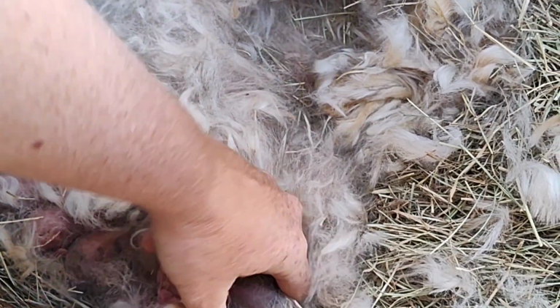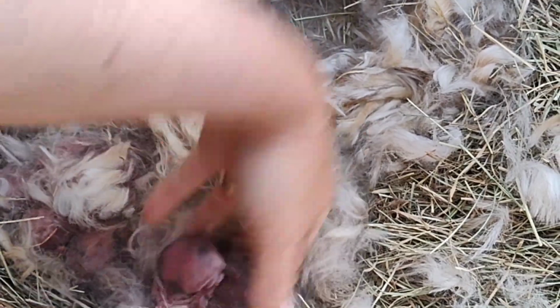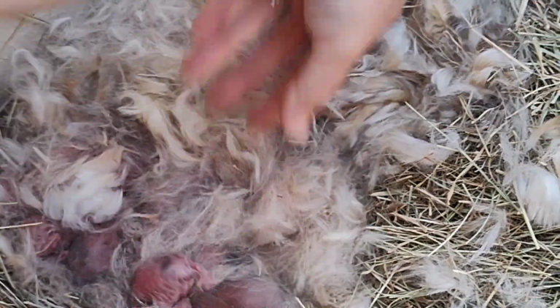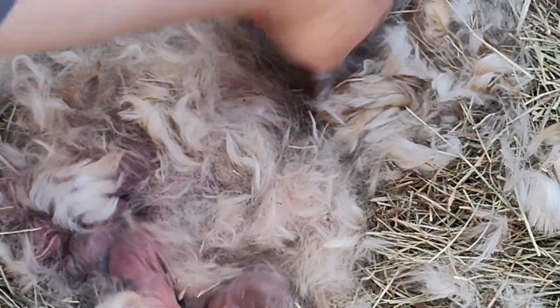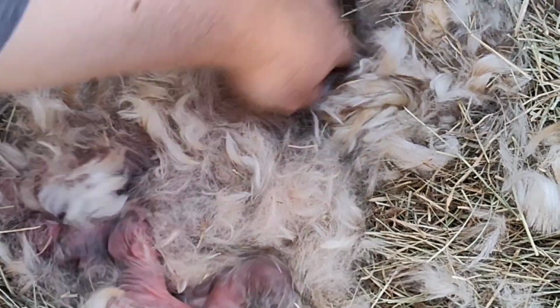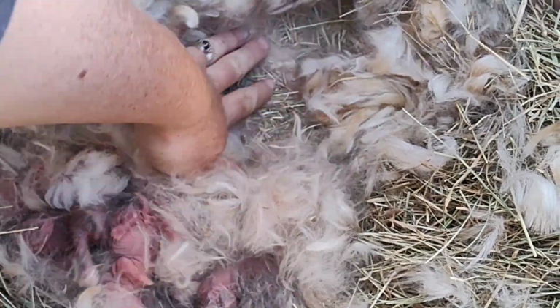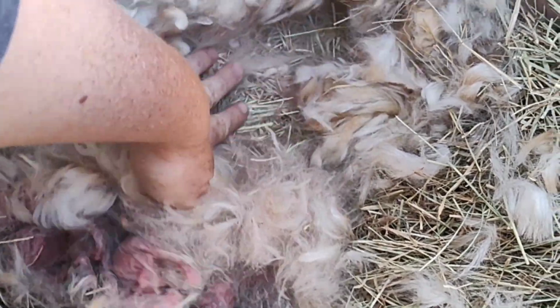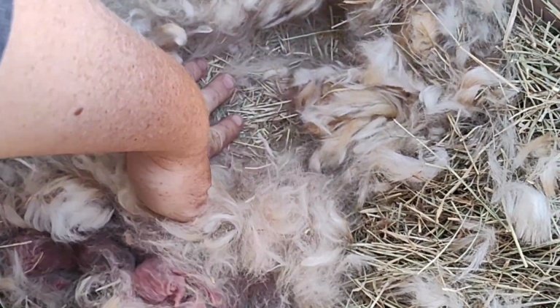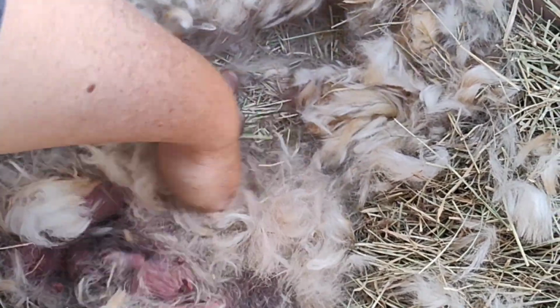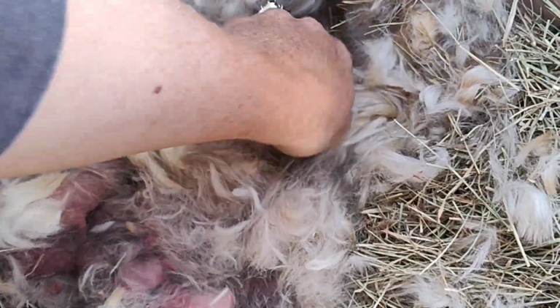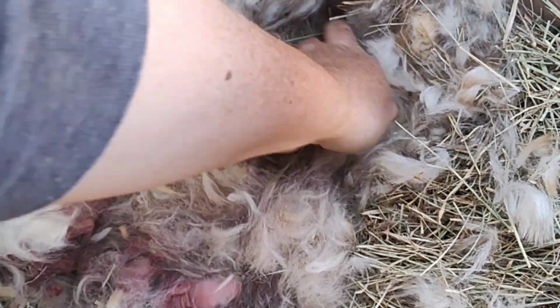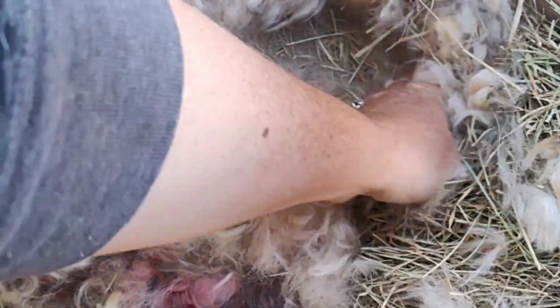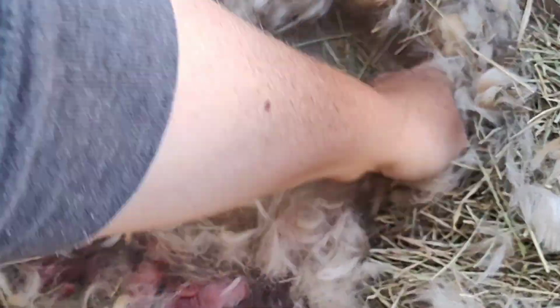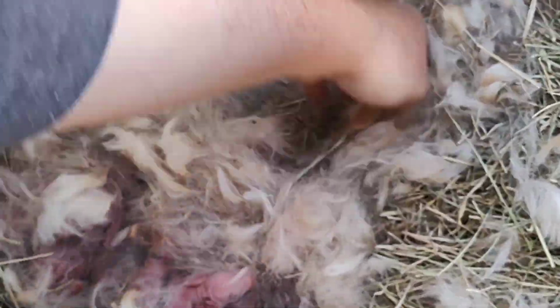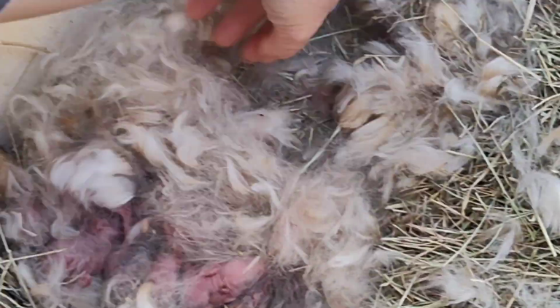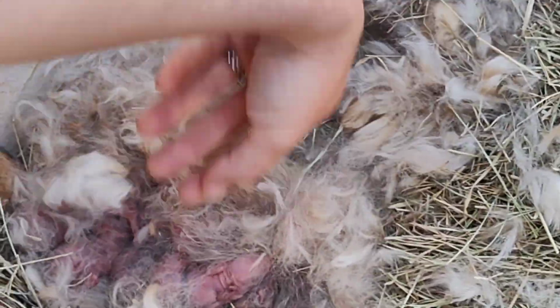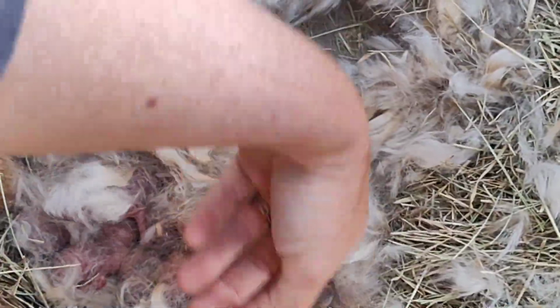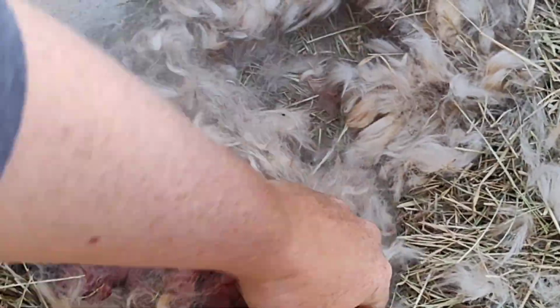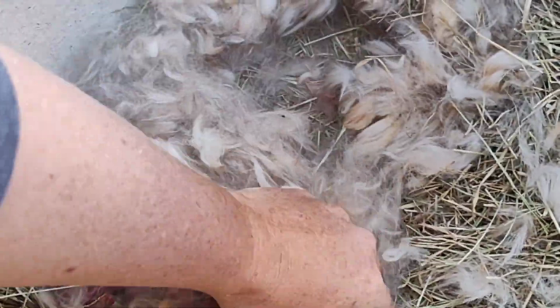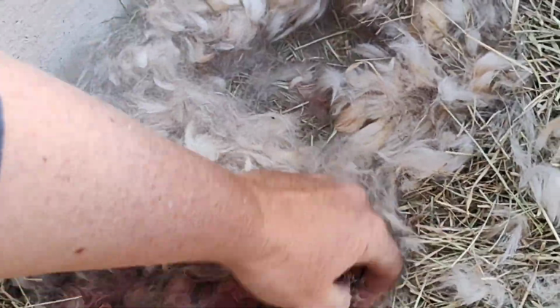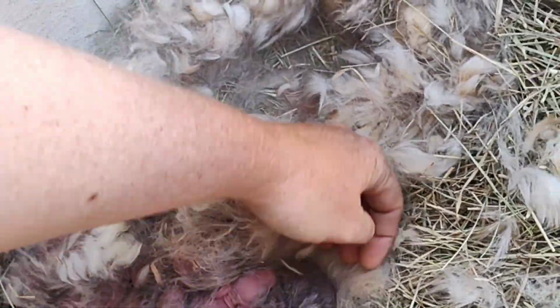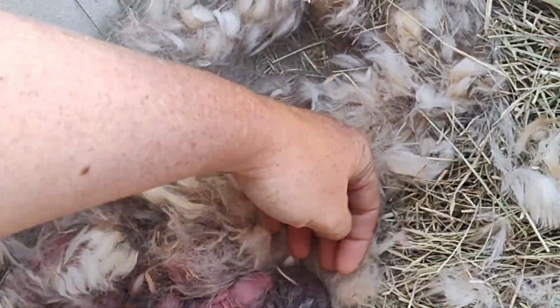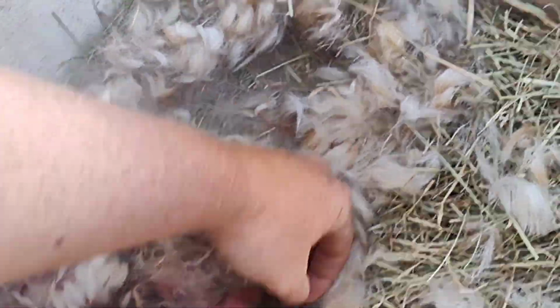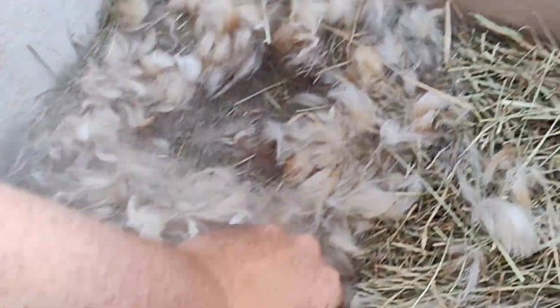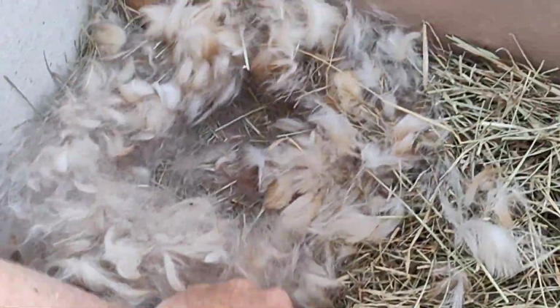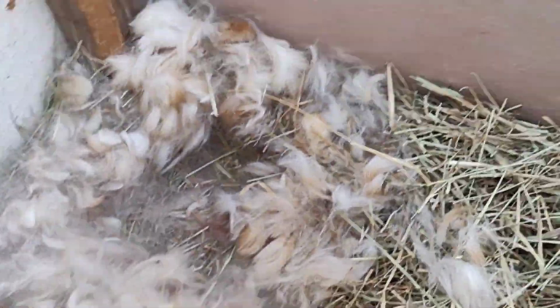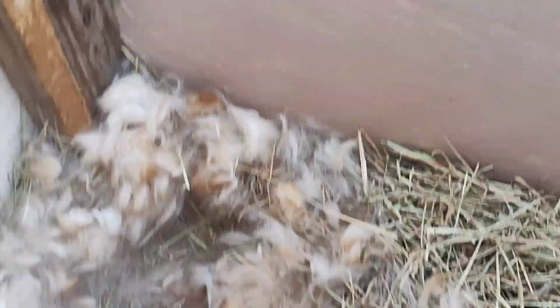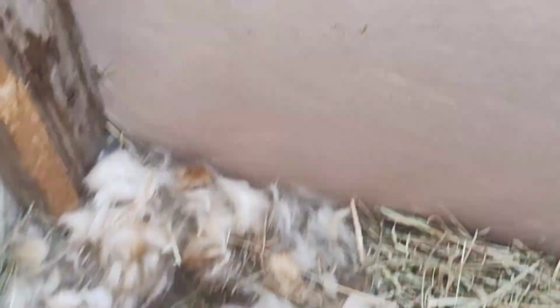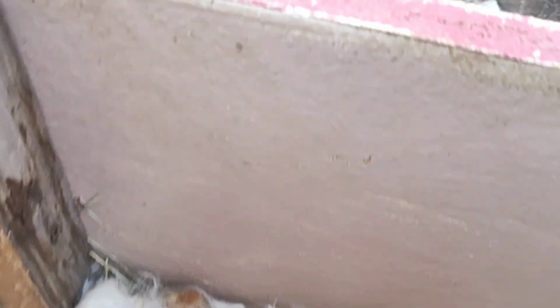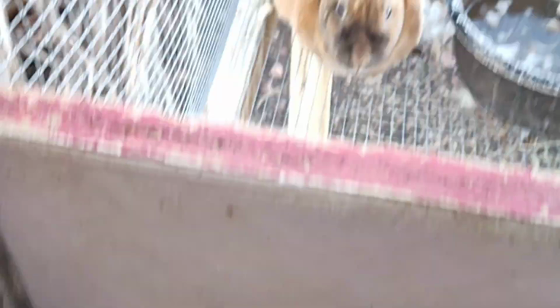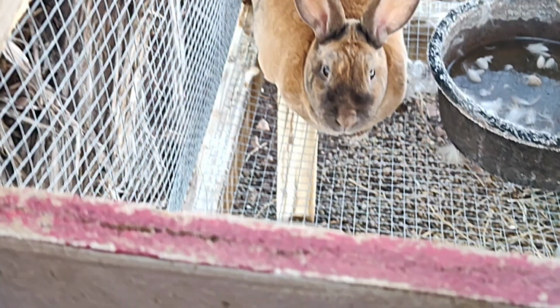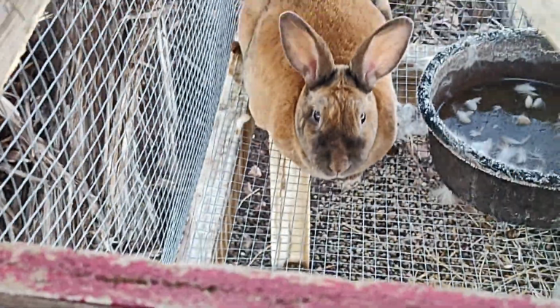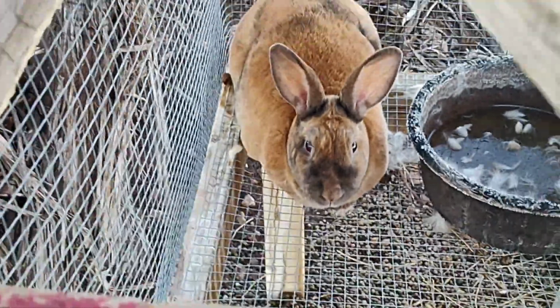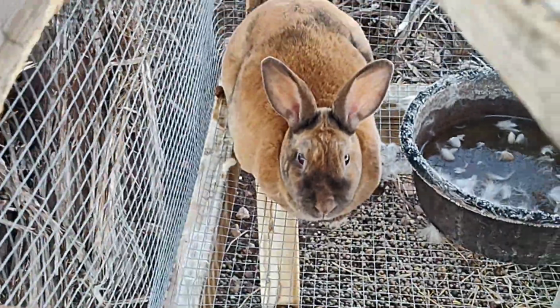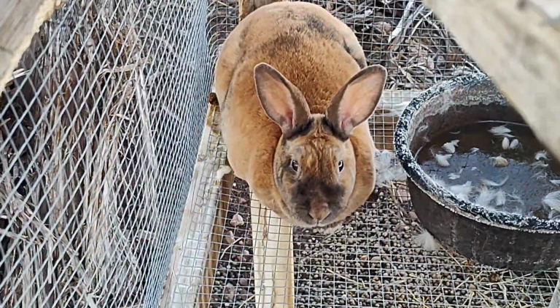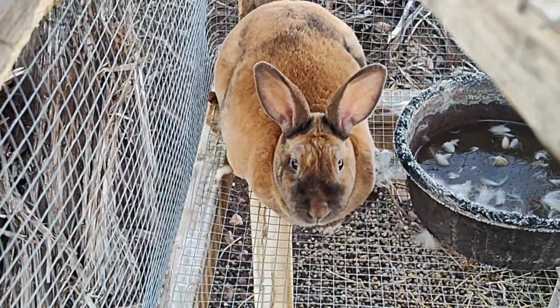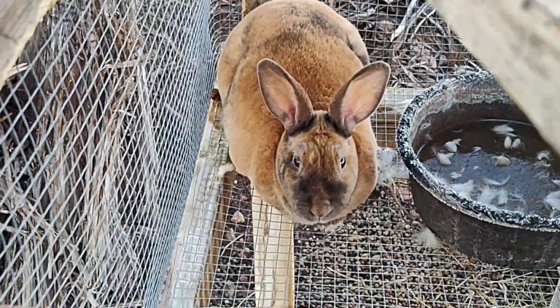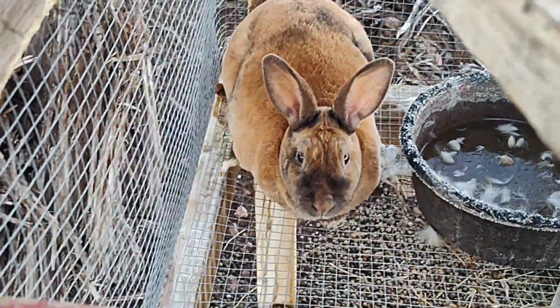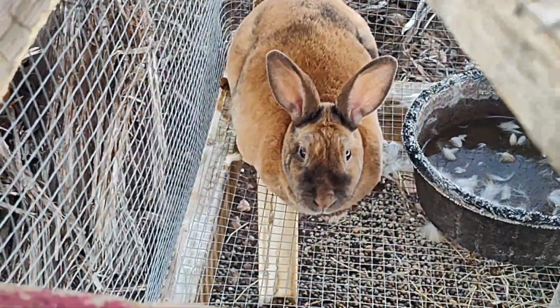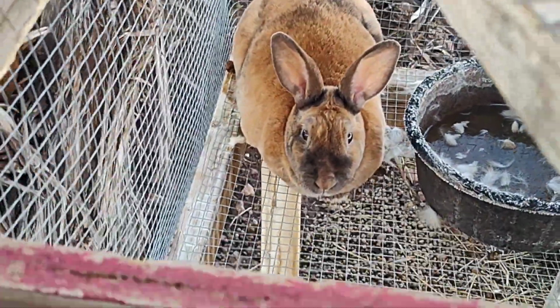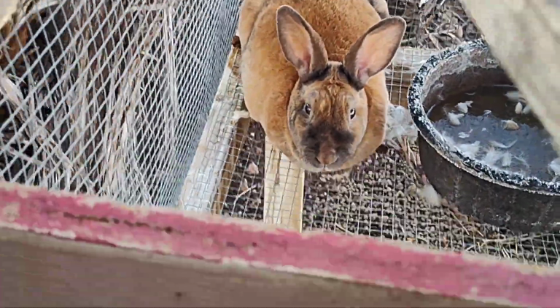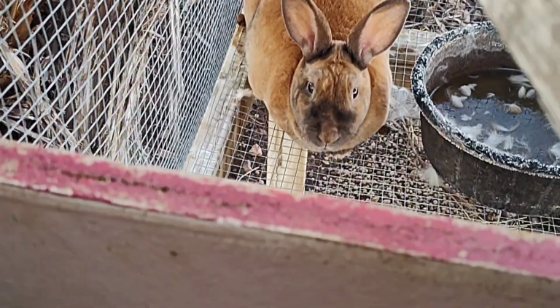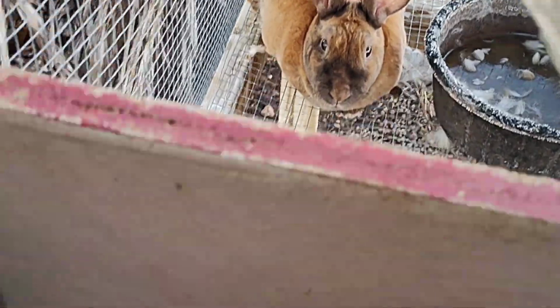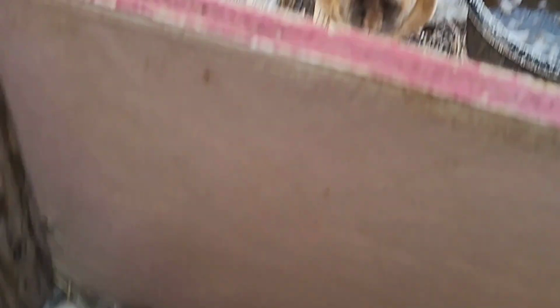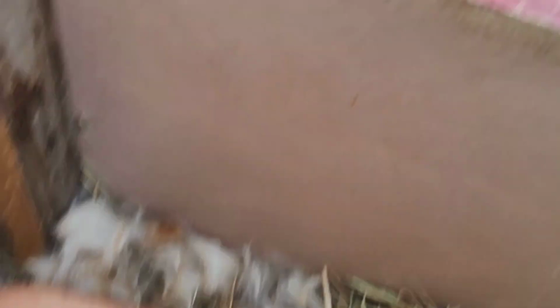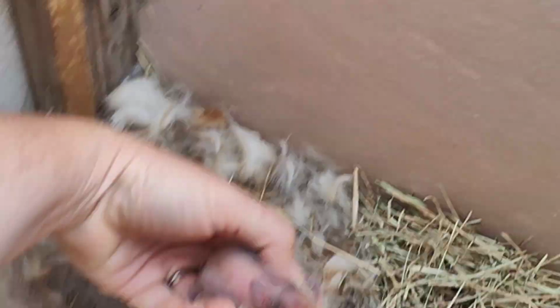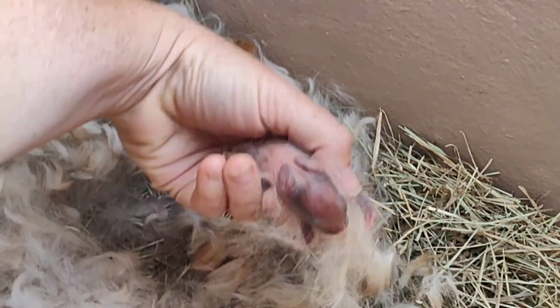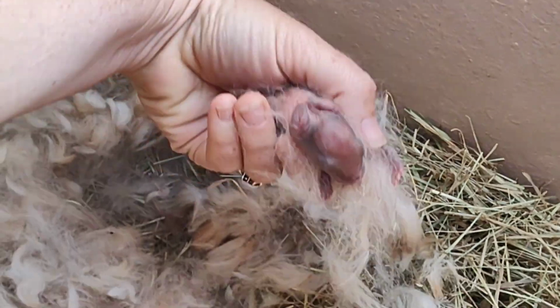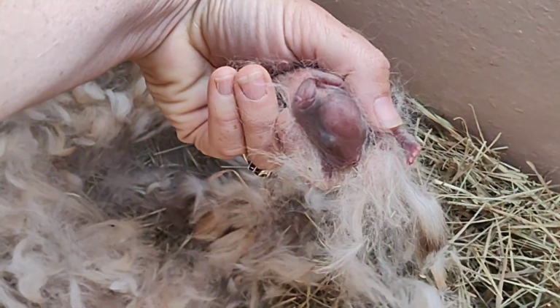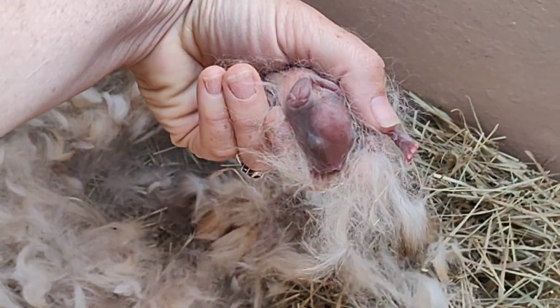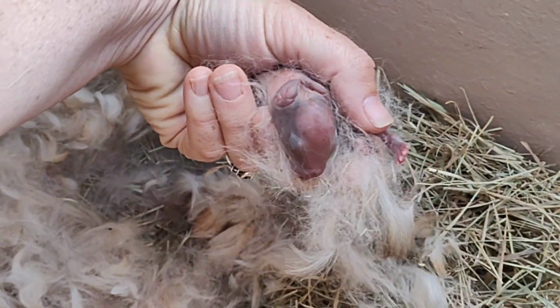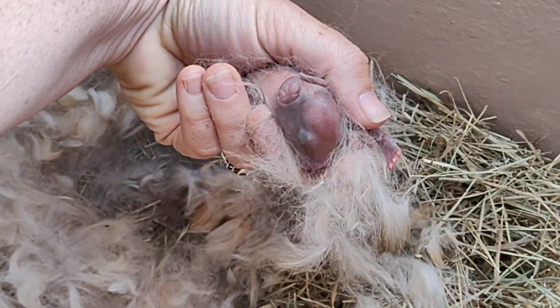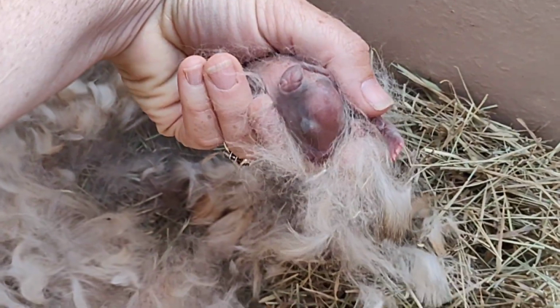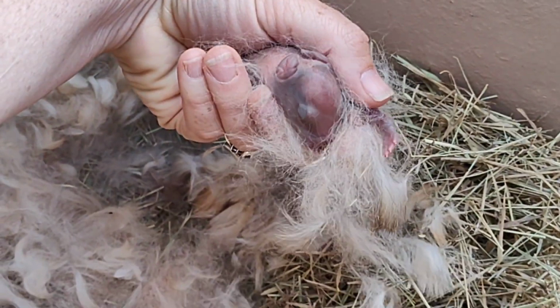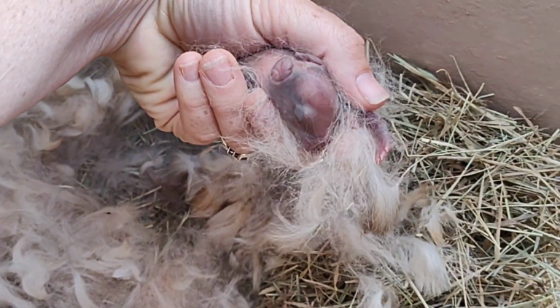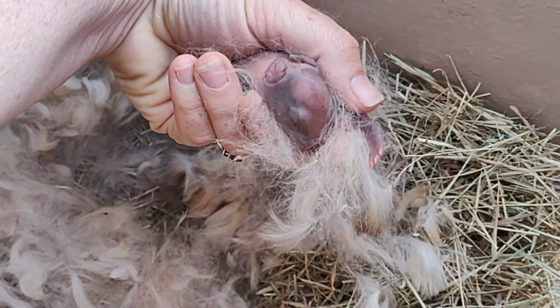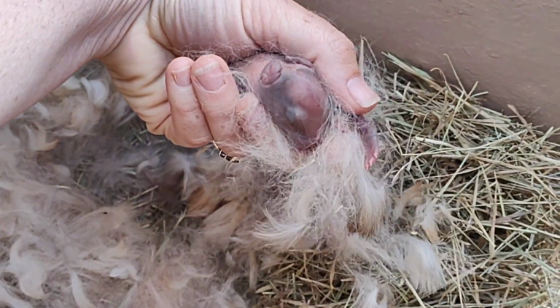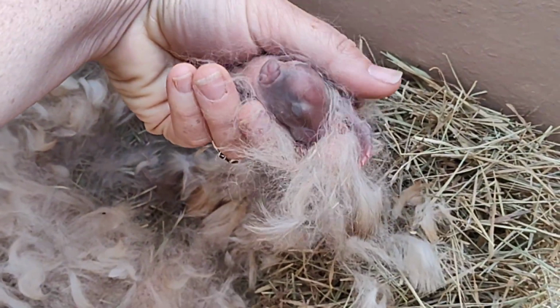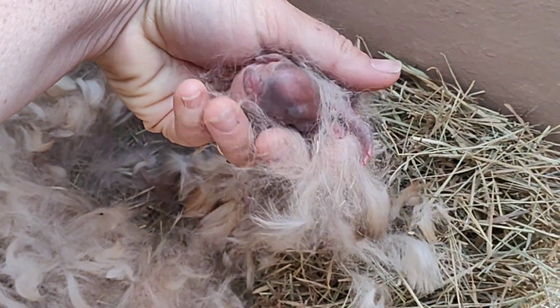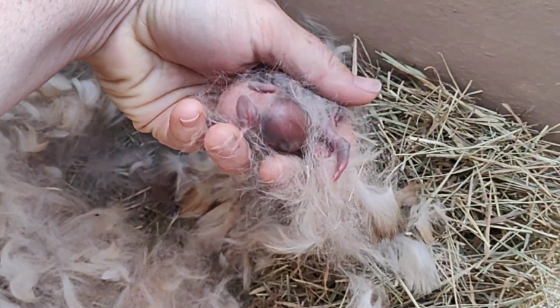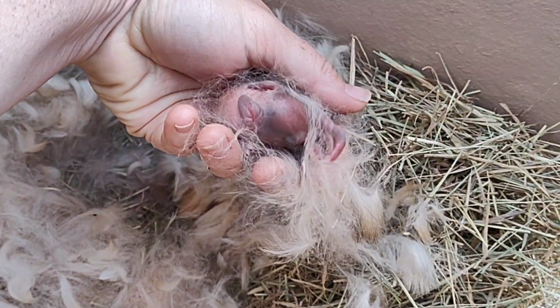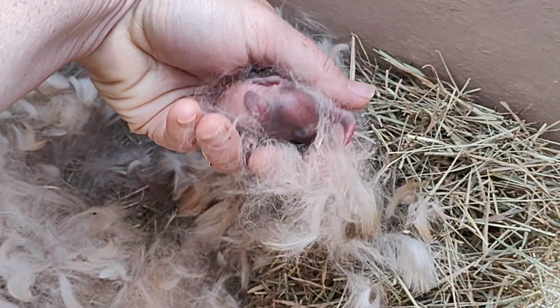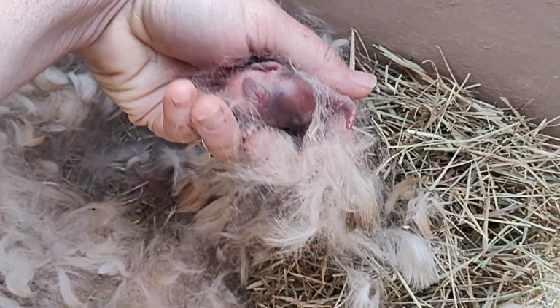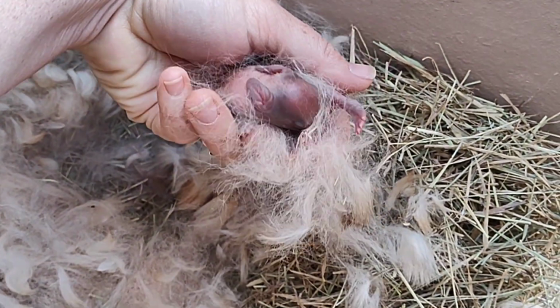Looks like nine babies. Good job, mama. Good job. Look at that. So cute.